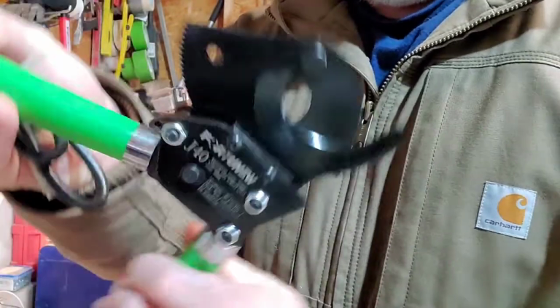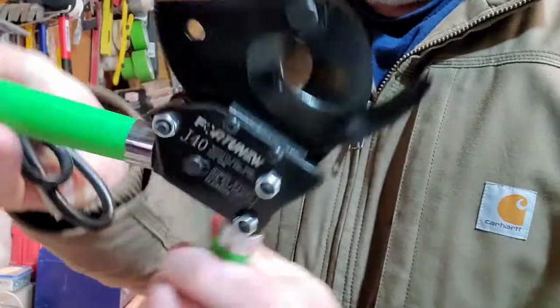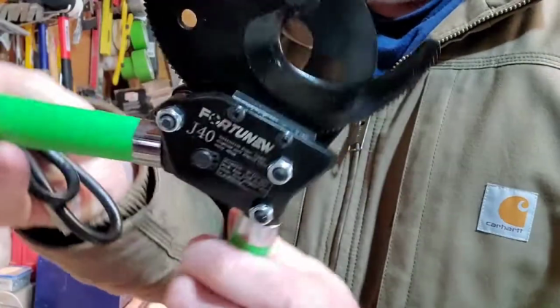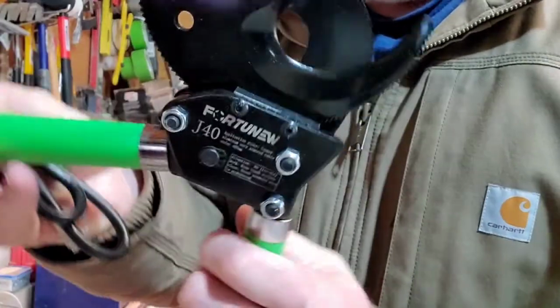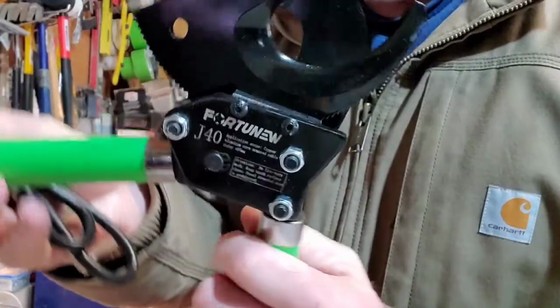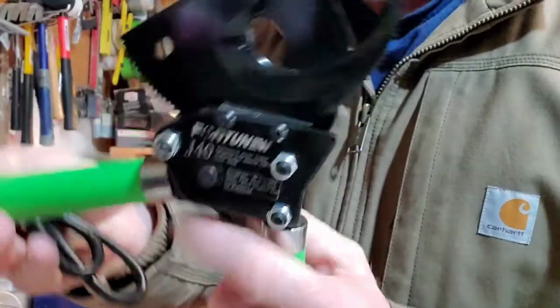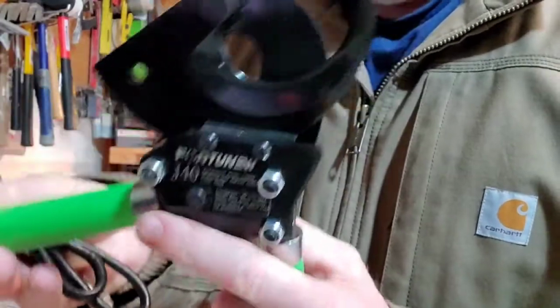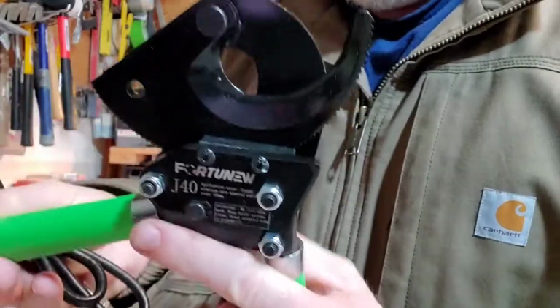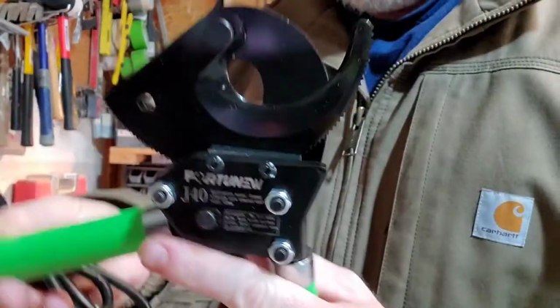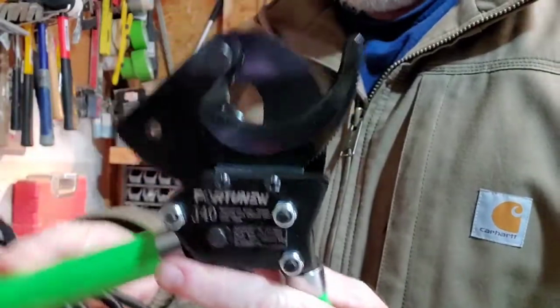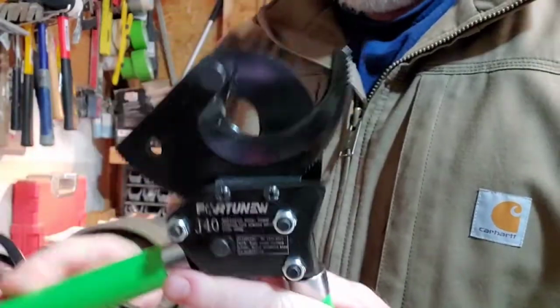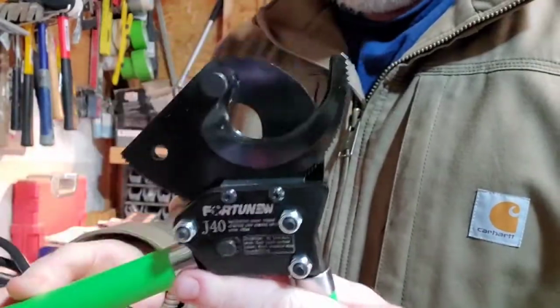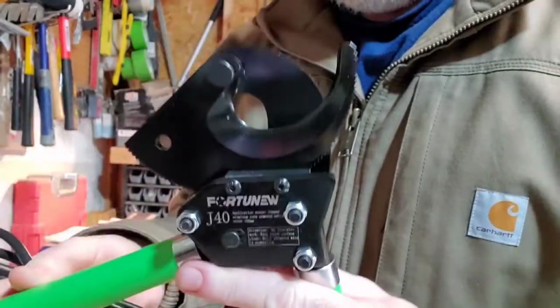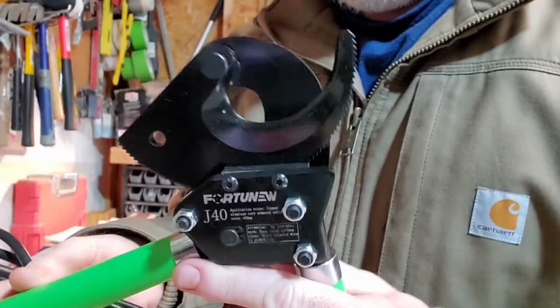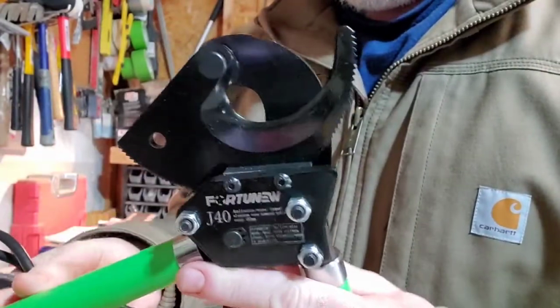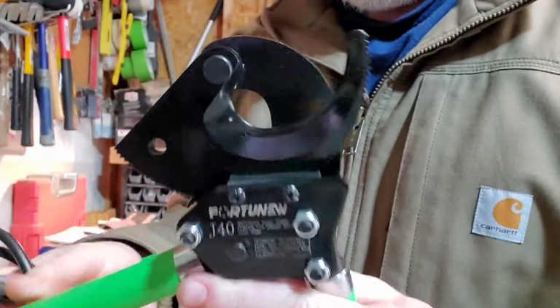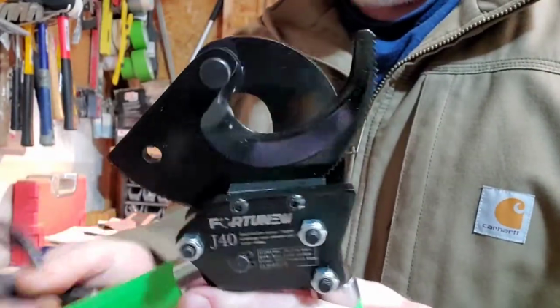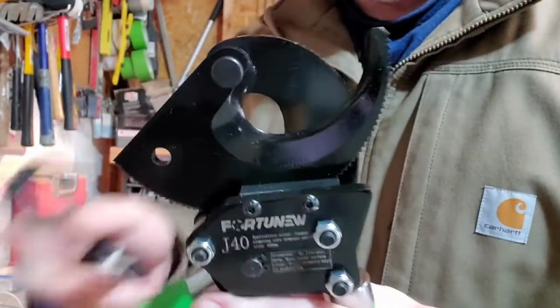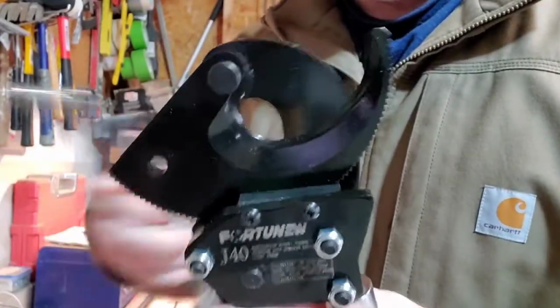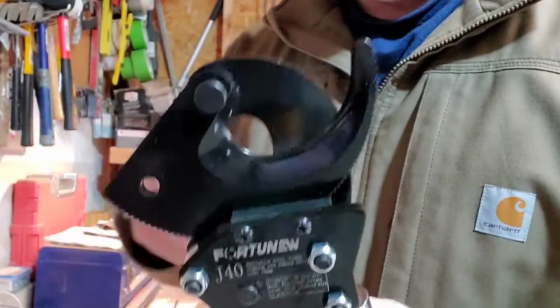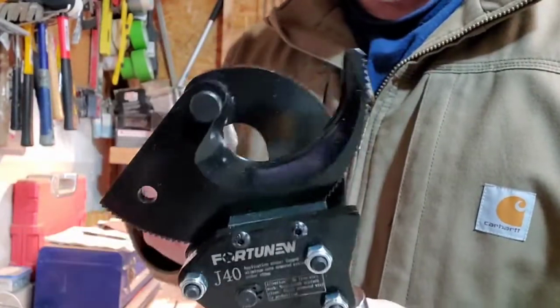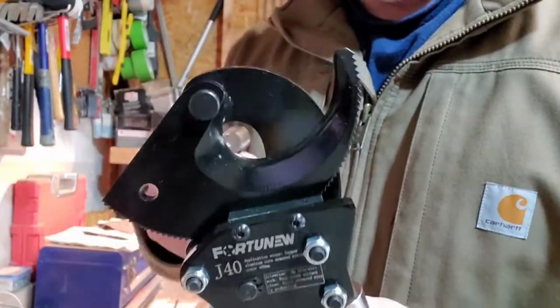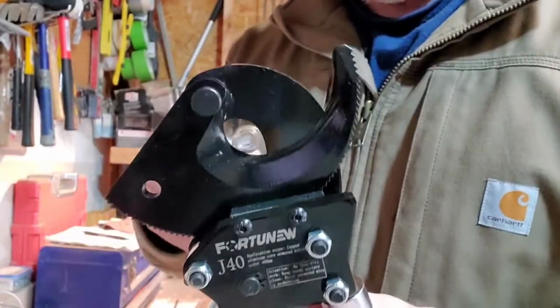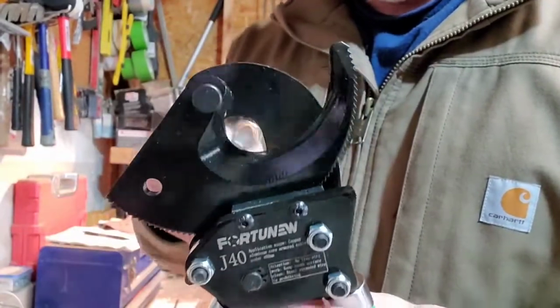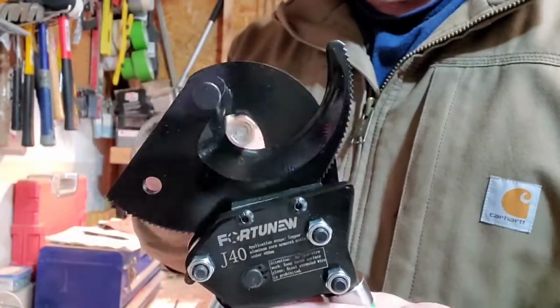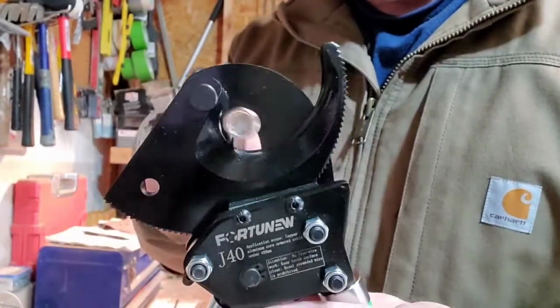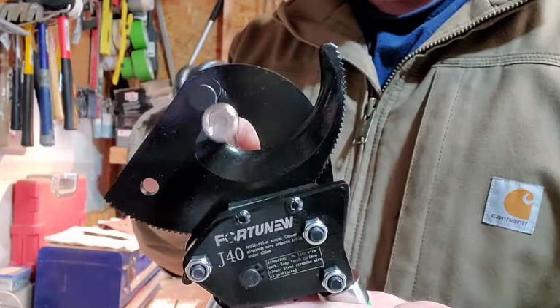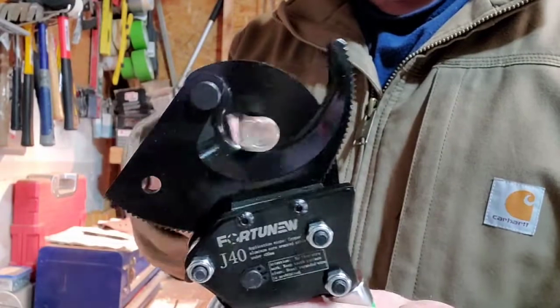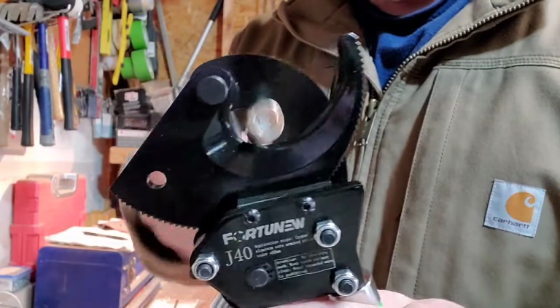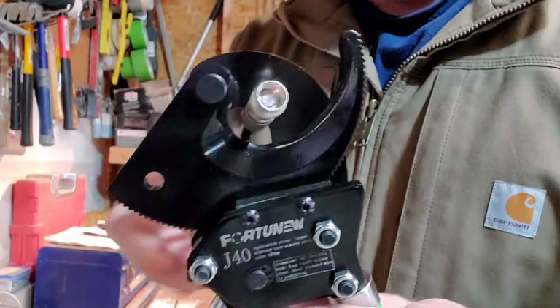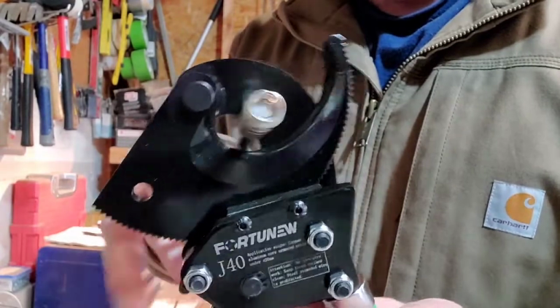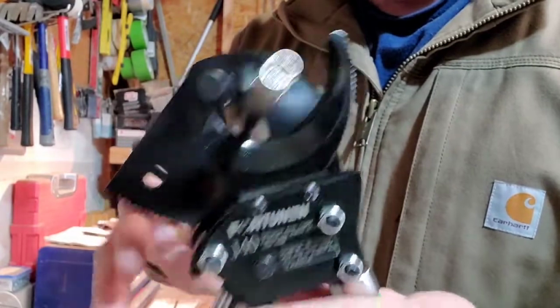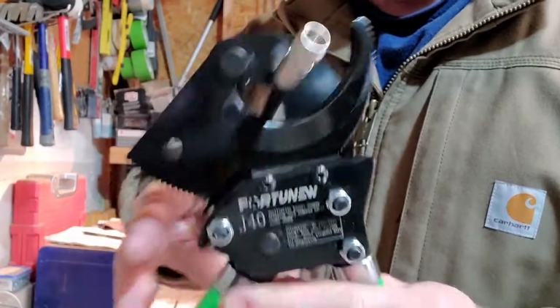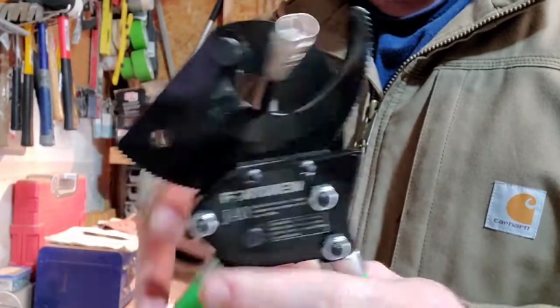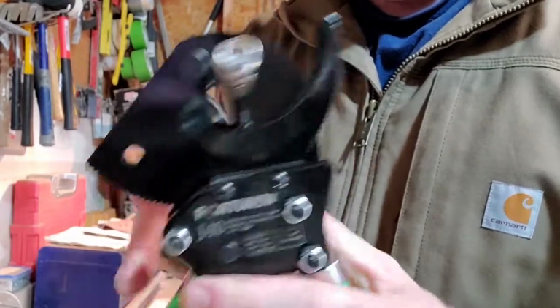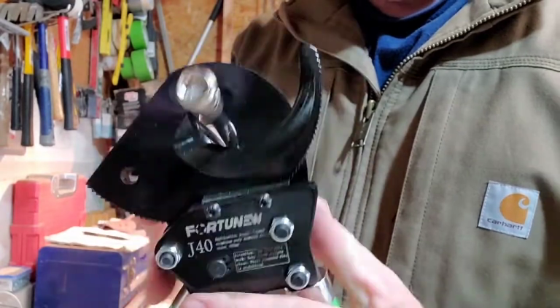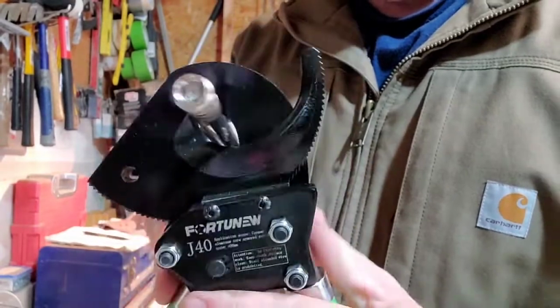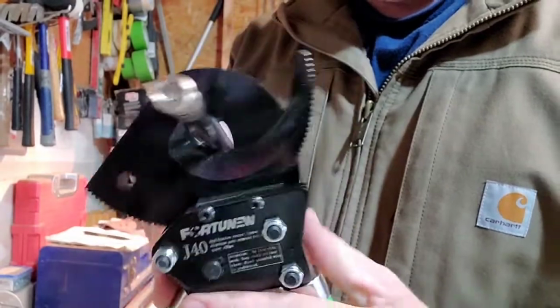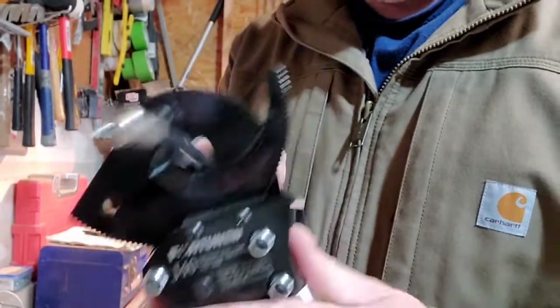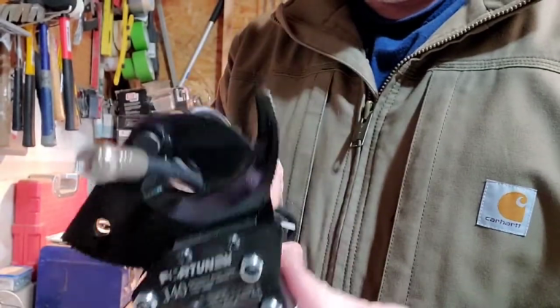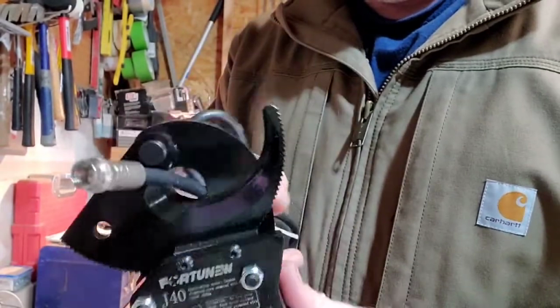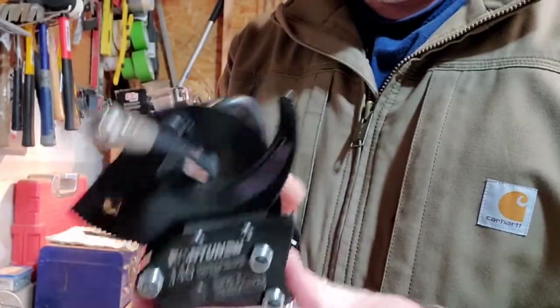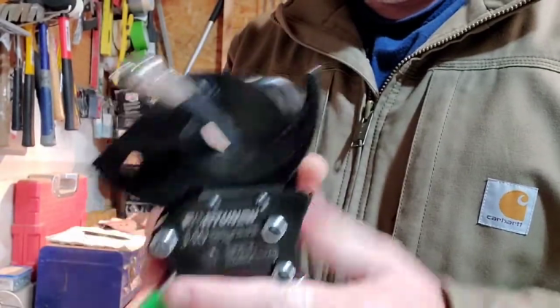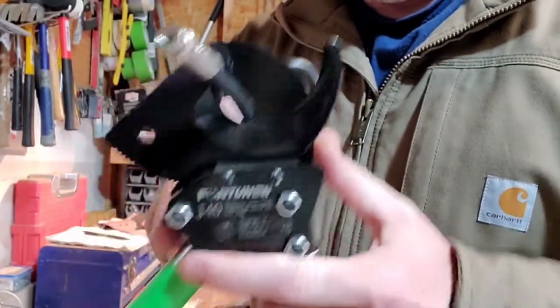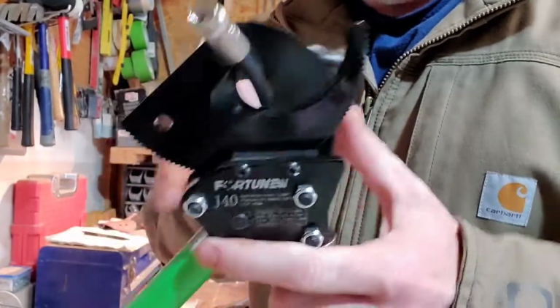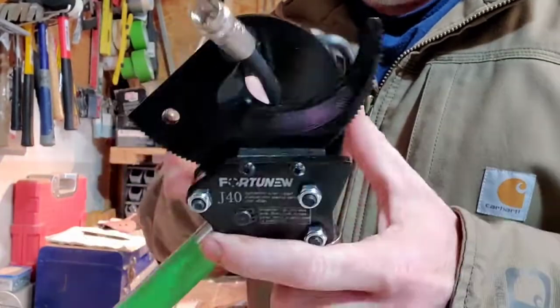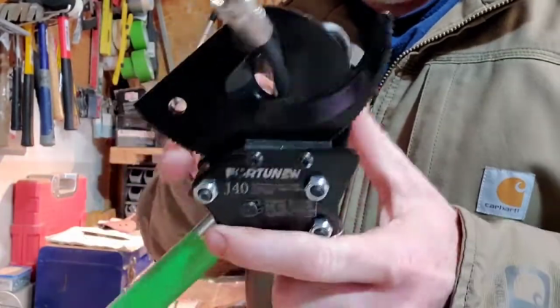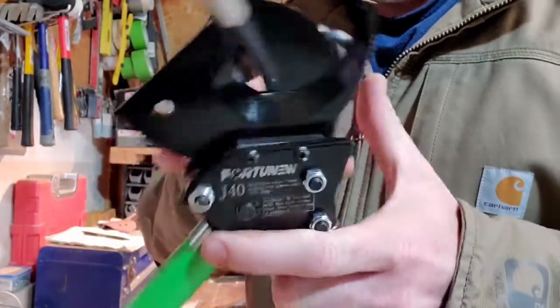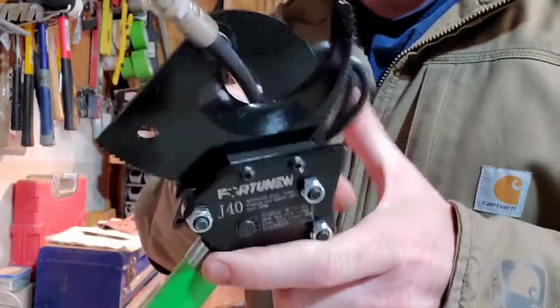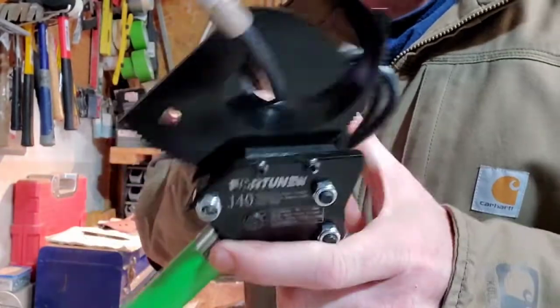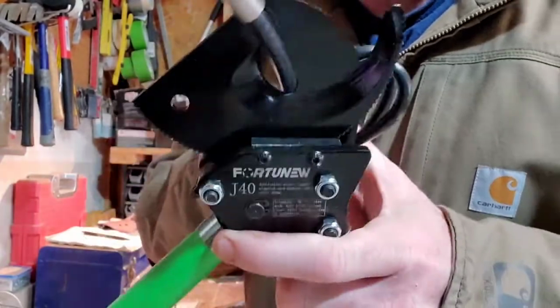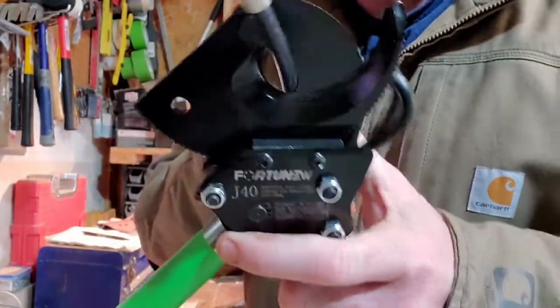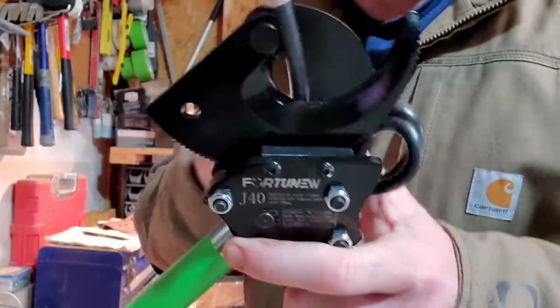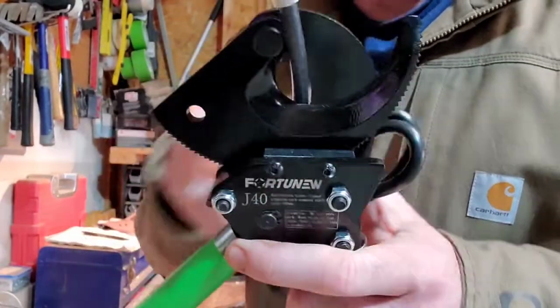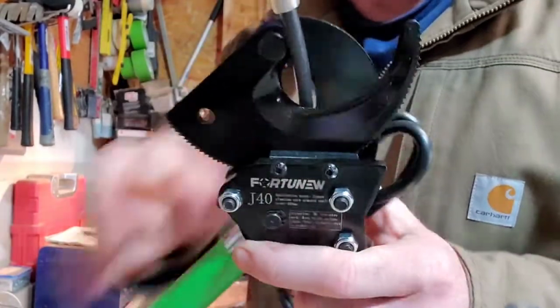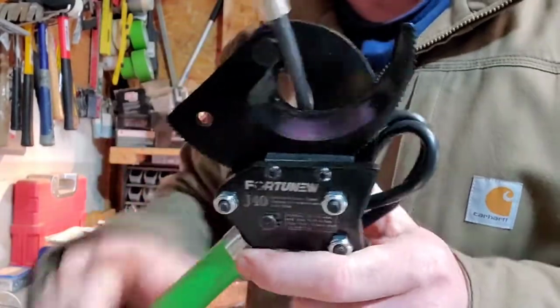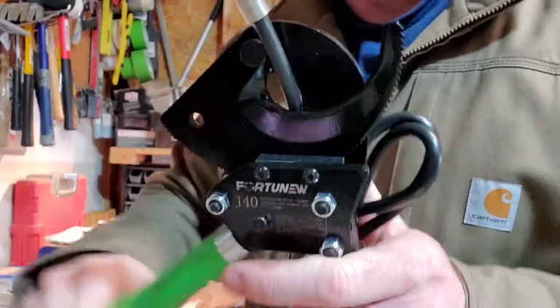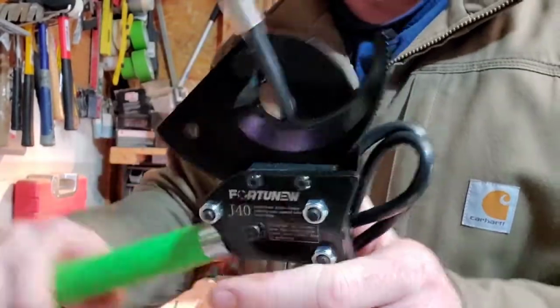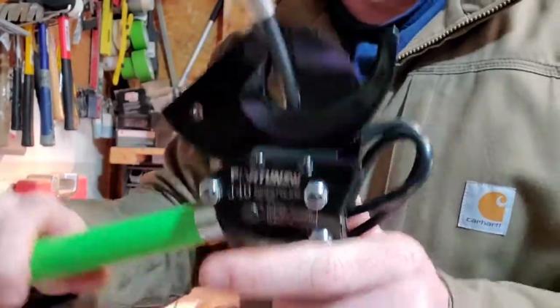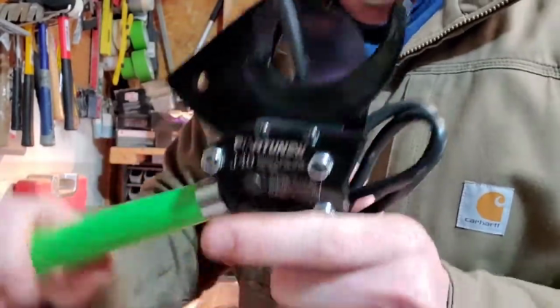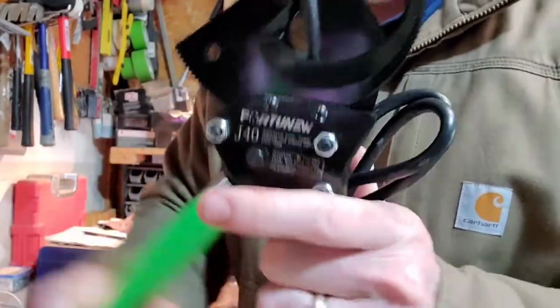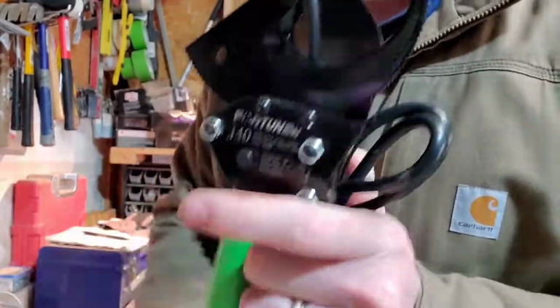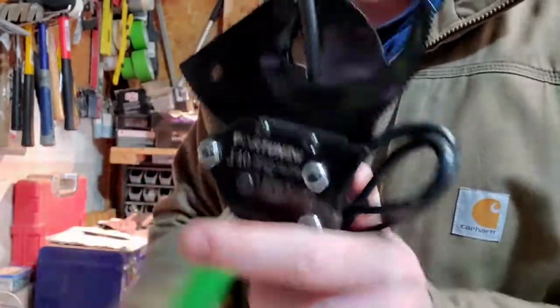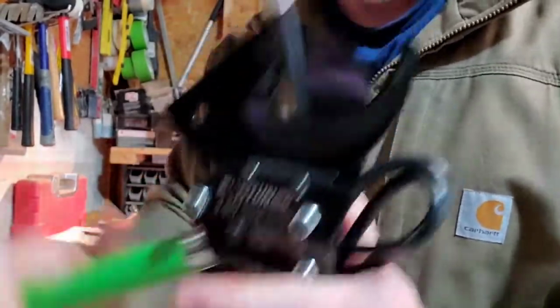So what we'll do now is stick the cables in here. I'll show you how easy it is to just stick the cable in there, ratchet it down, and cut.